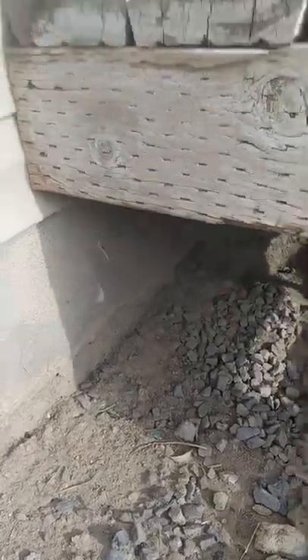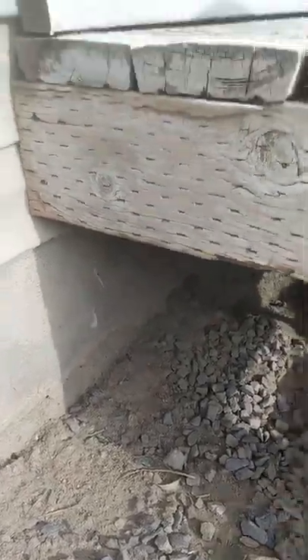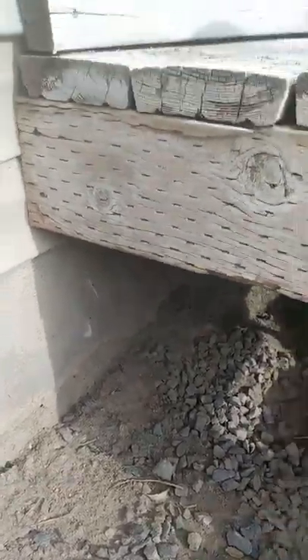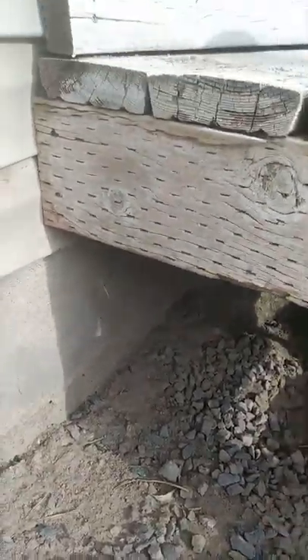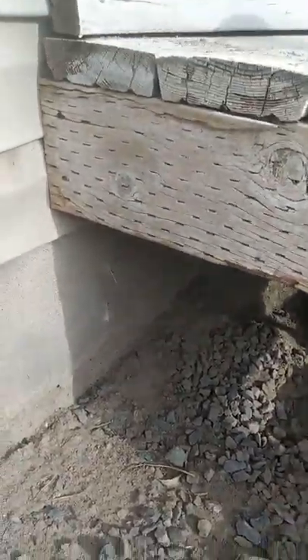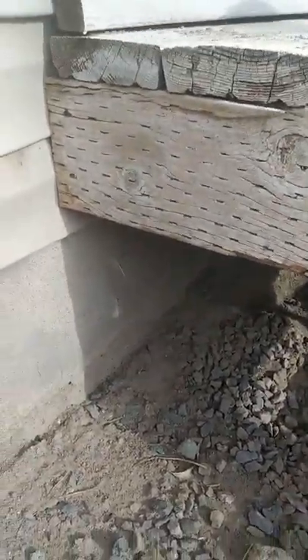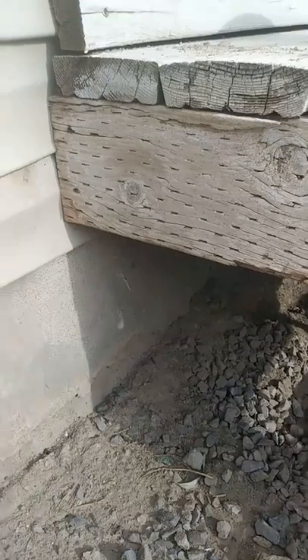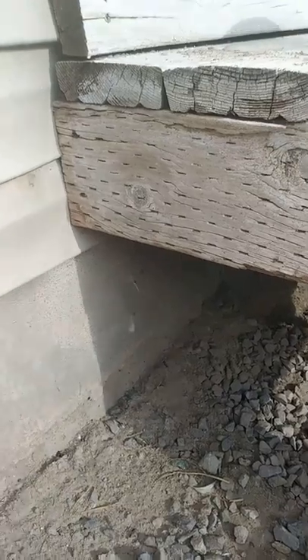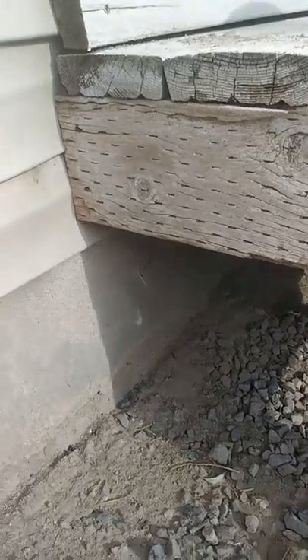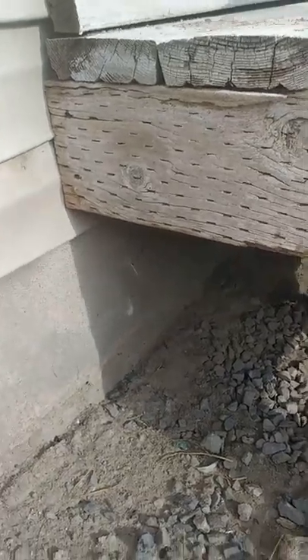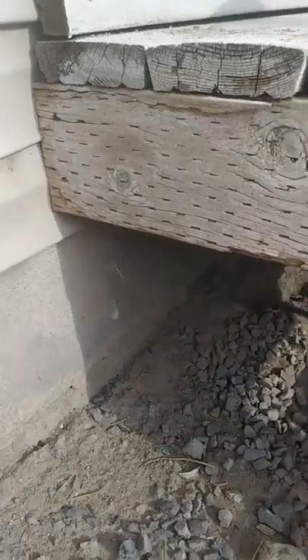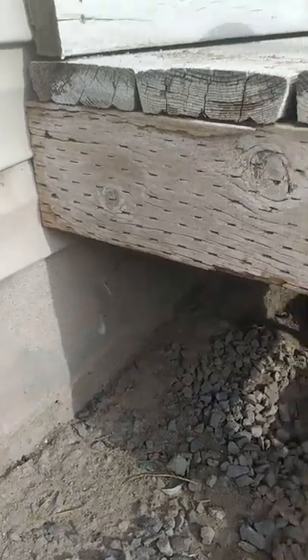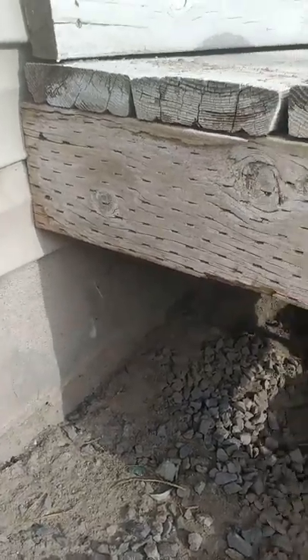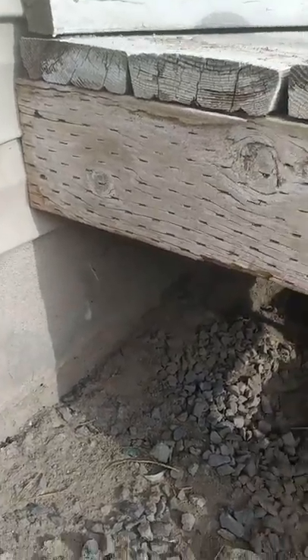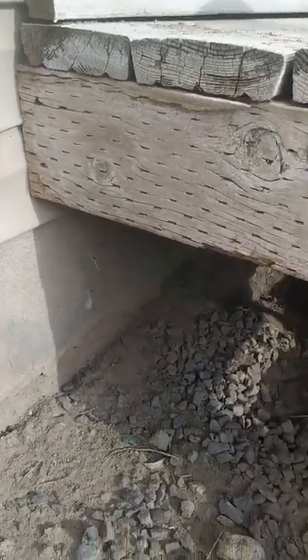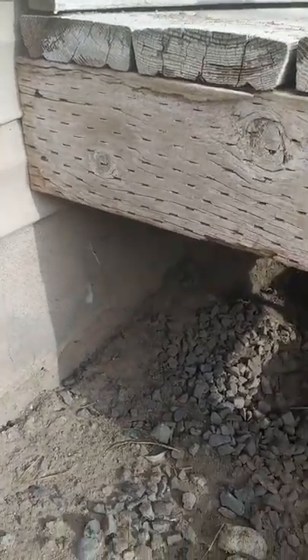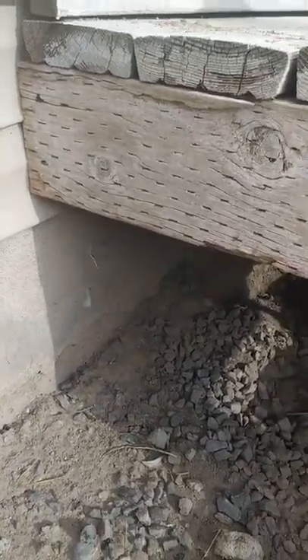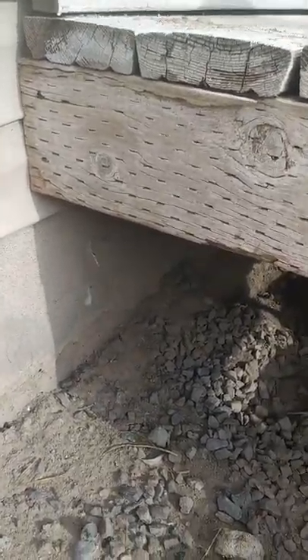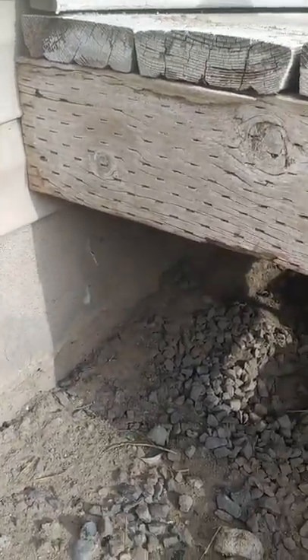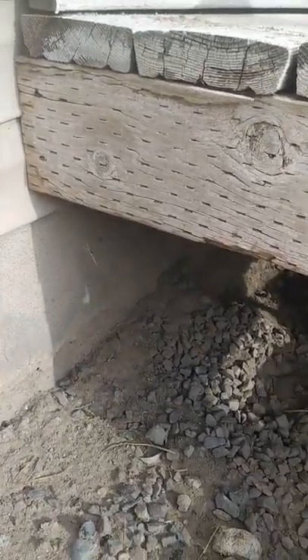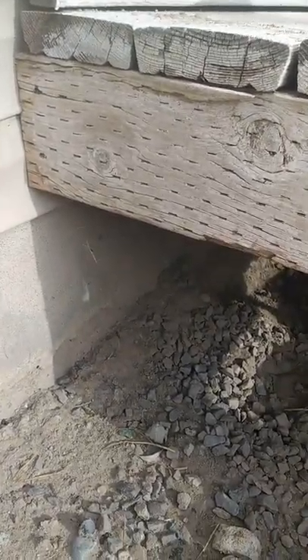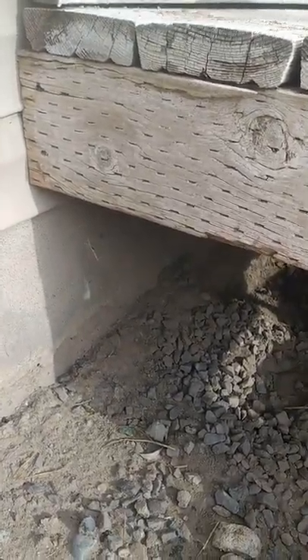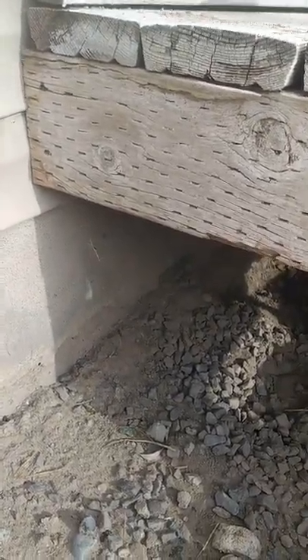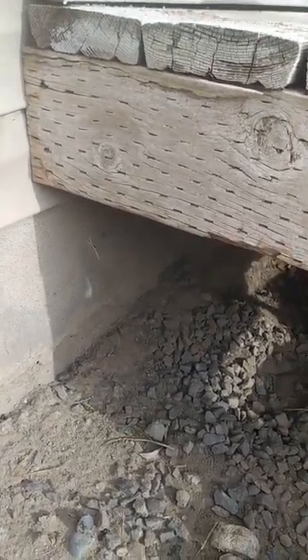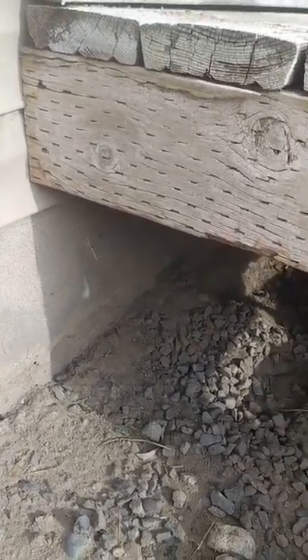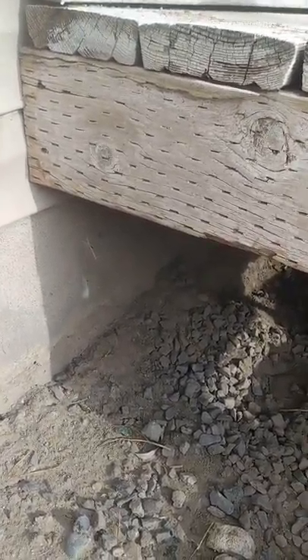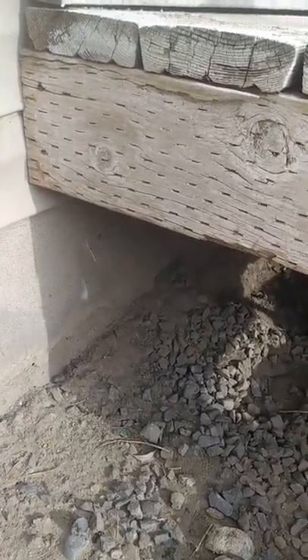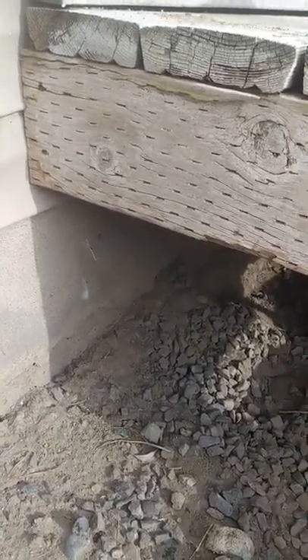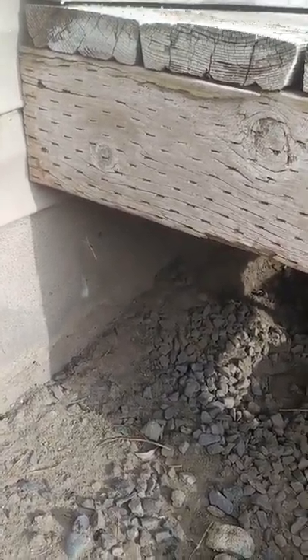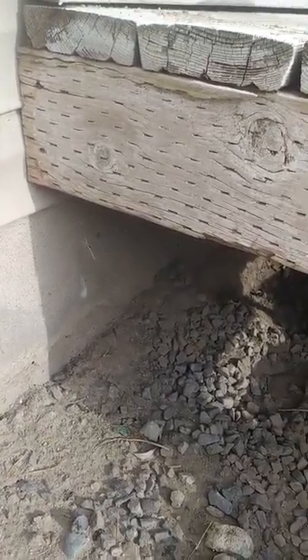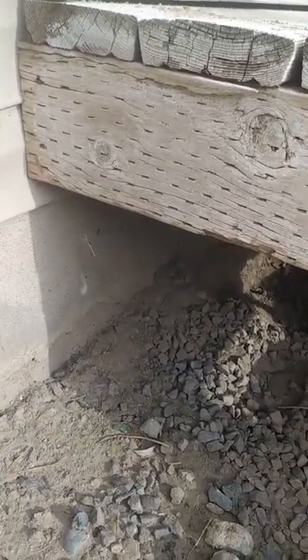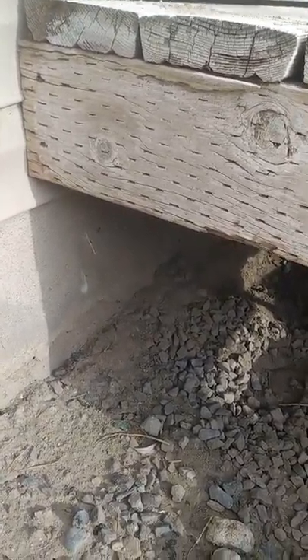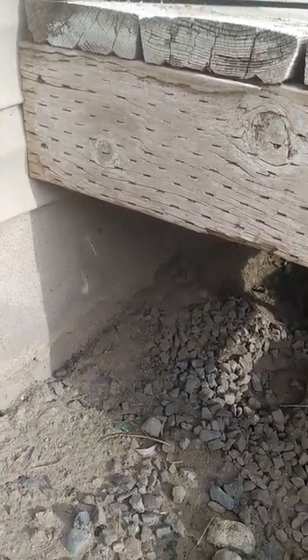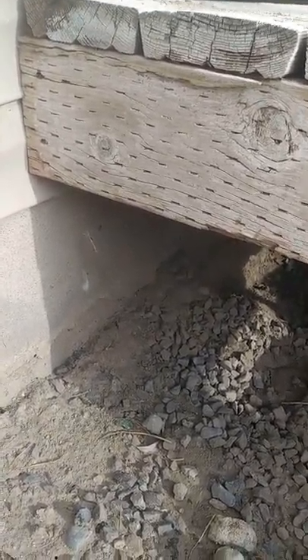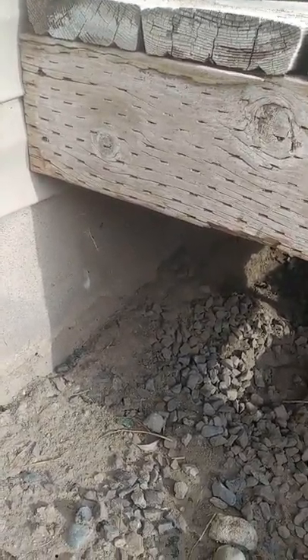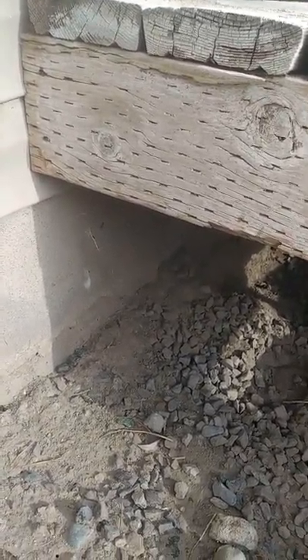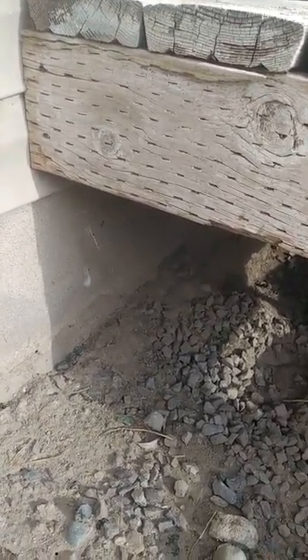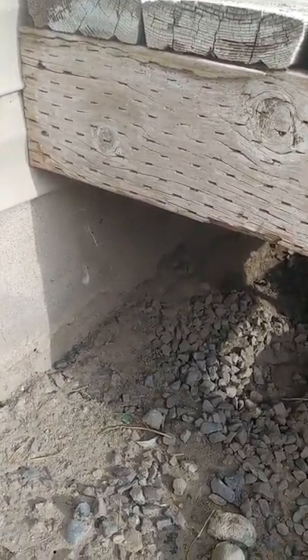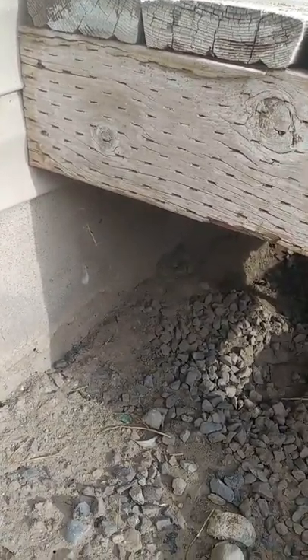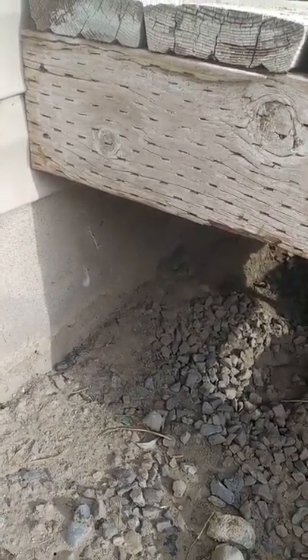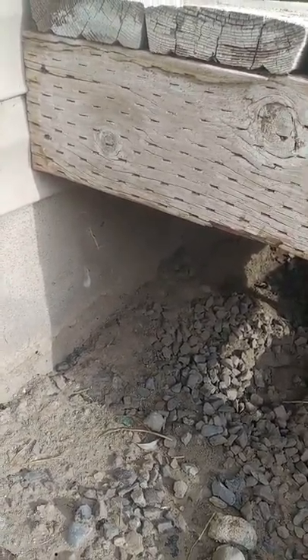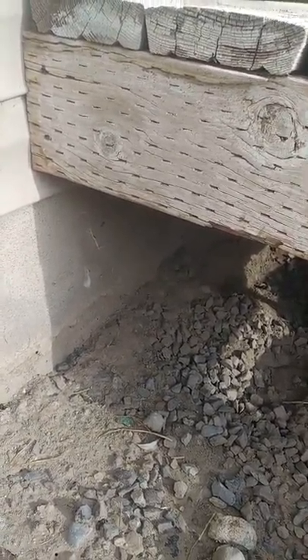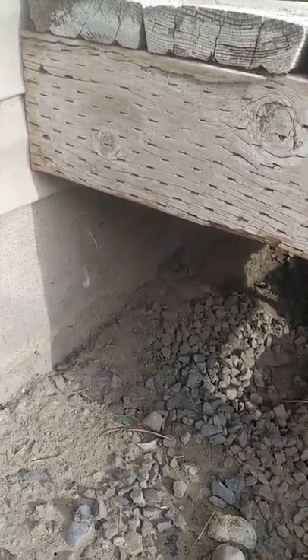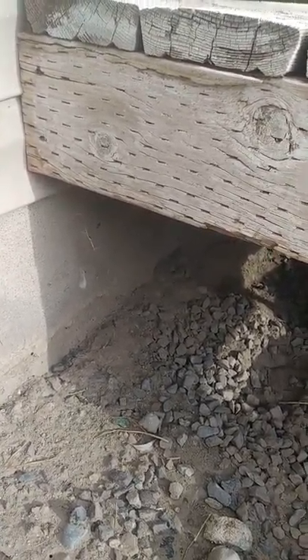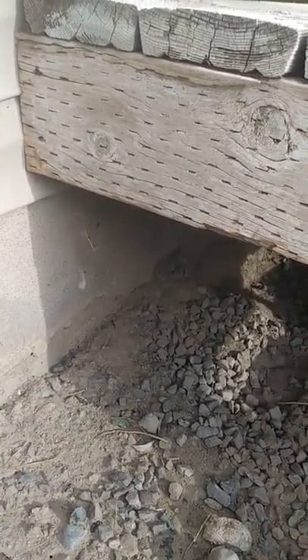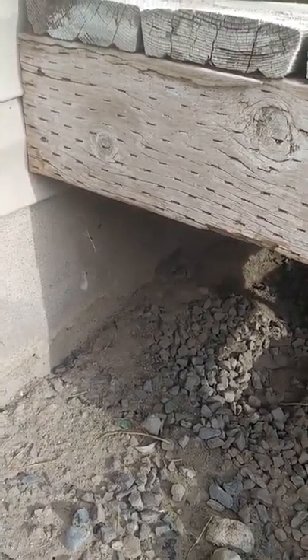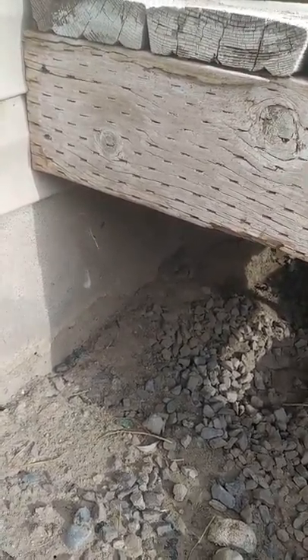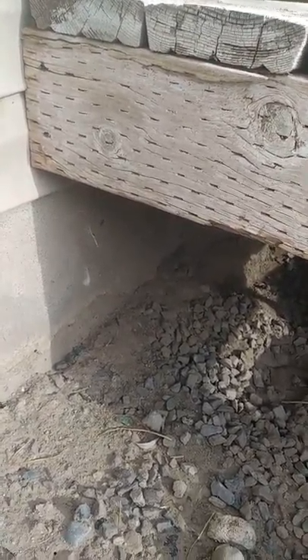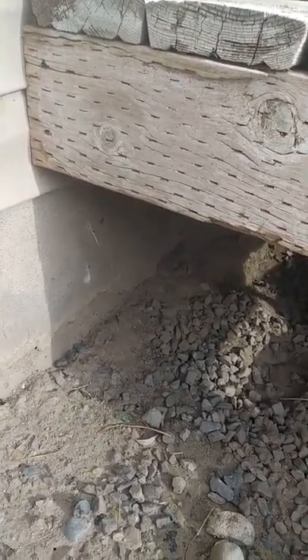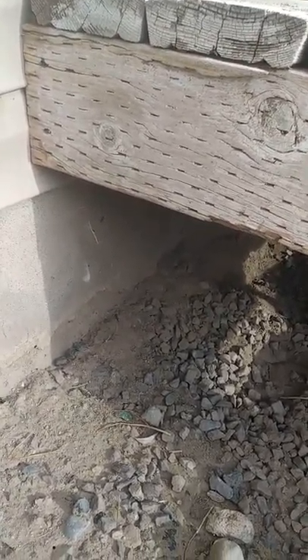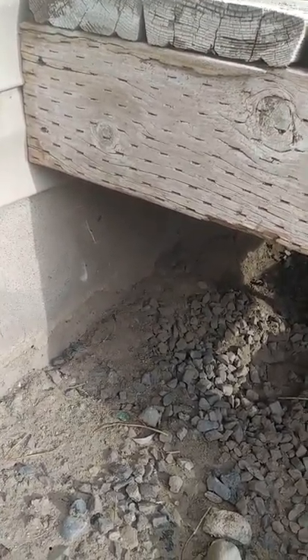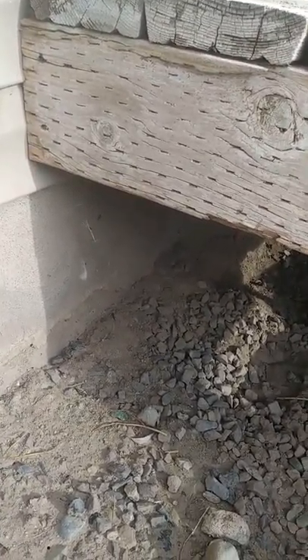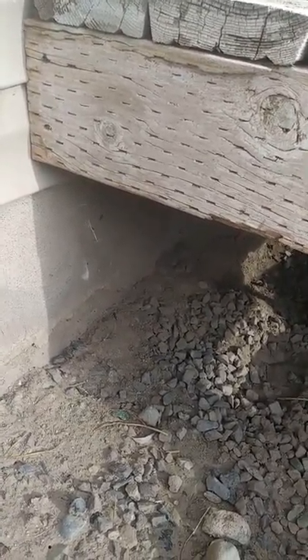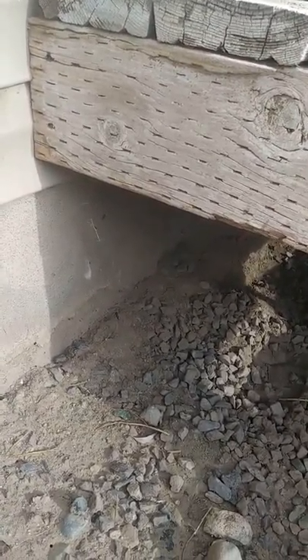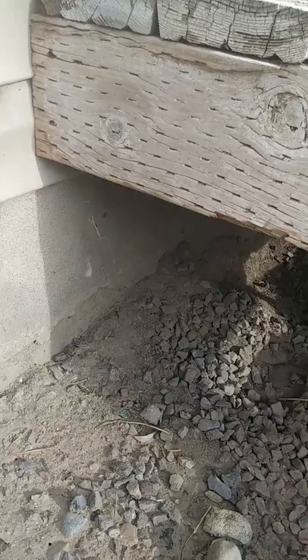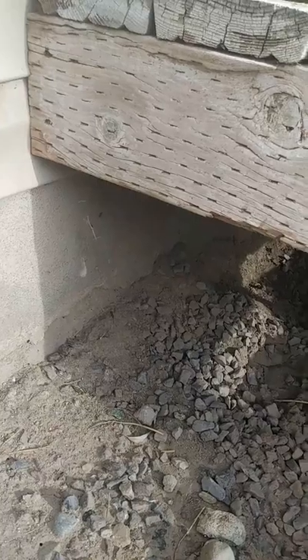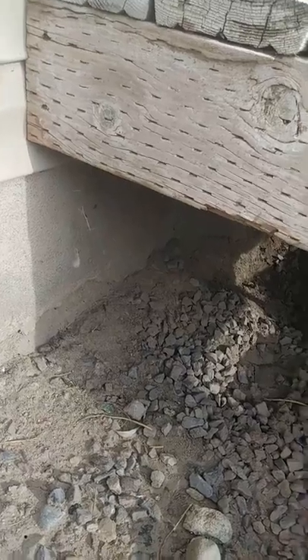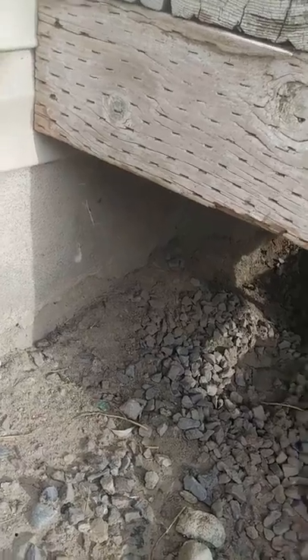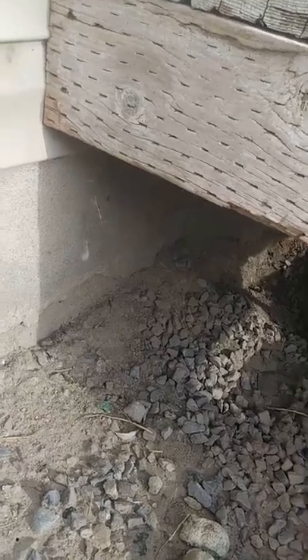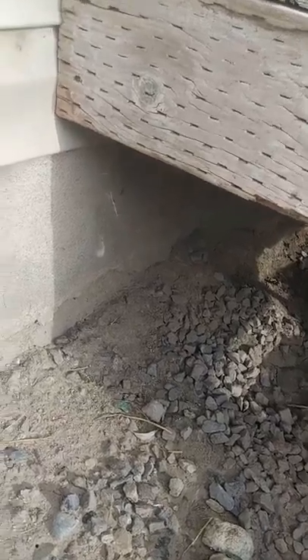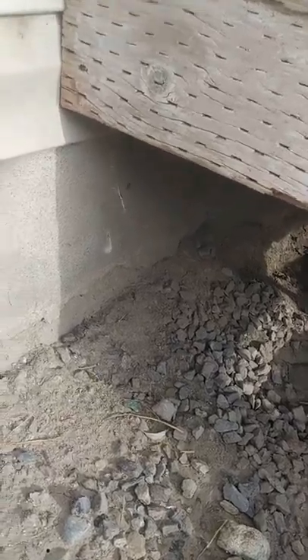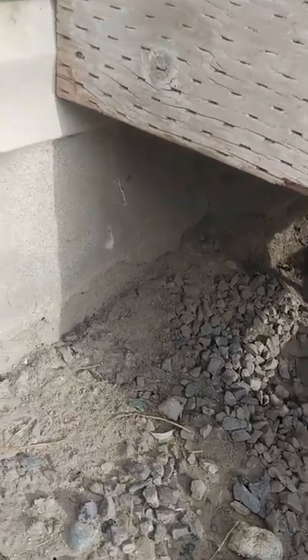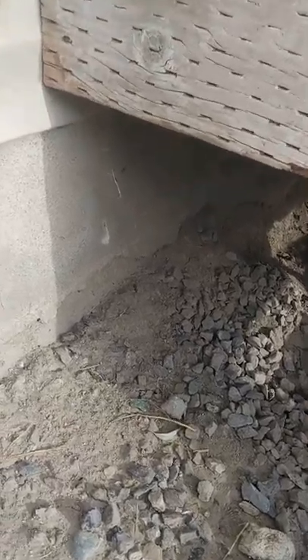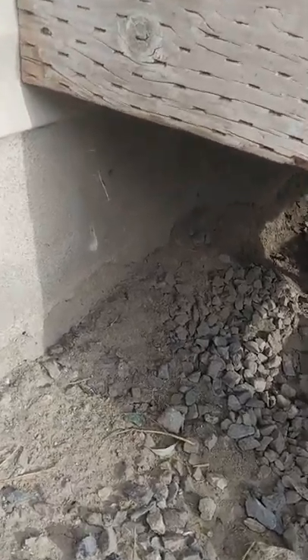Hi. Today we are going to burn a Black Widow. She's underneath our porch and we've been trying to find her forever.